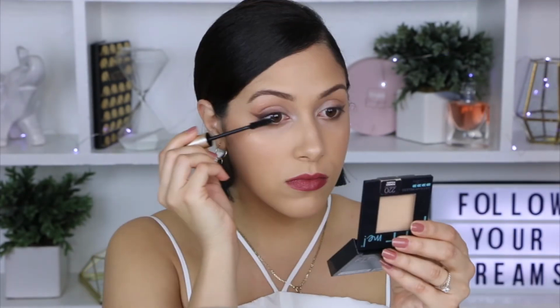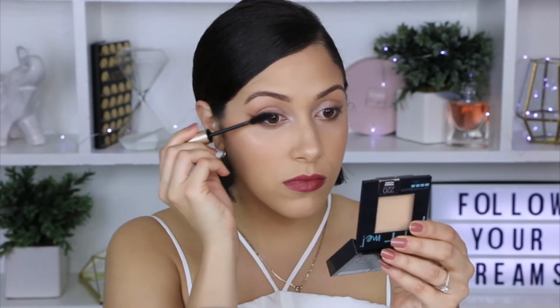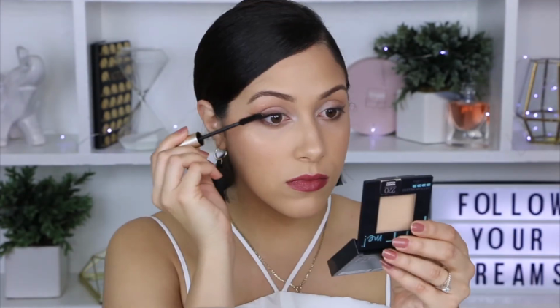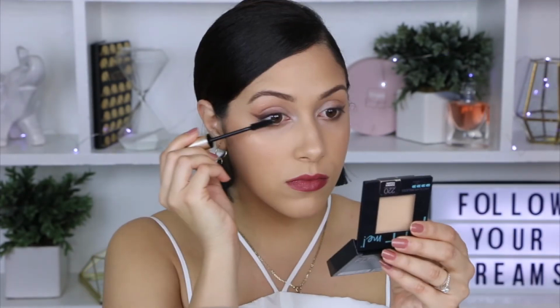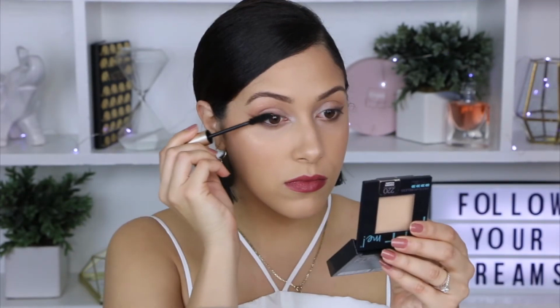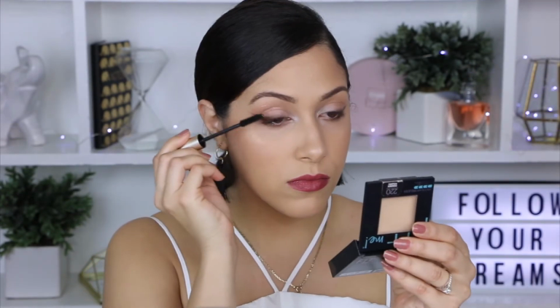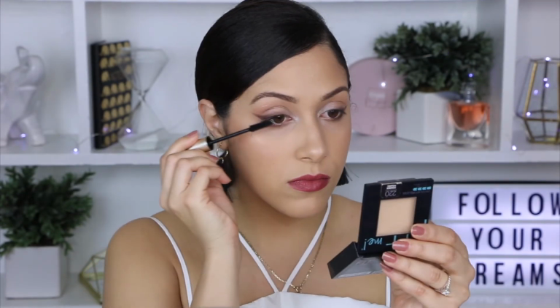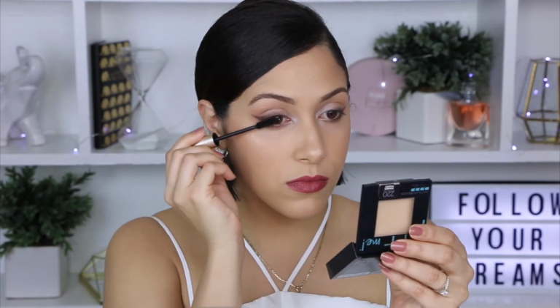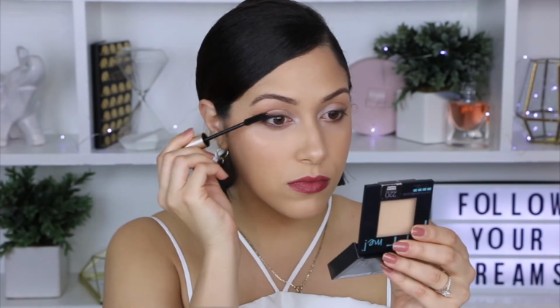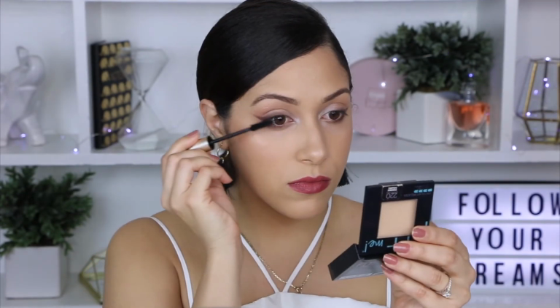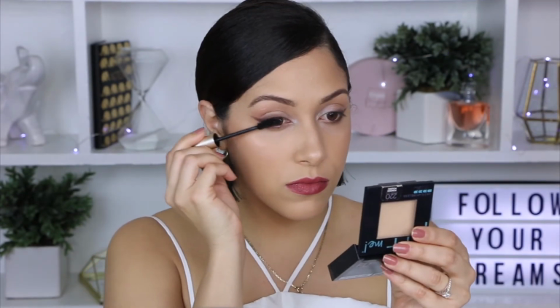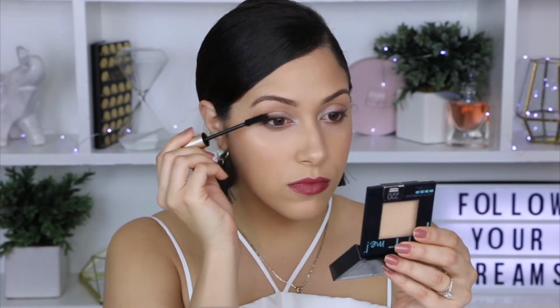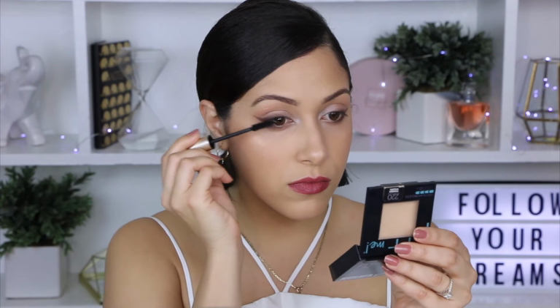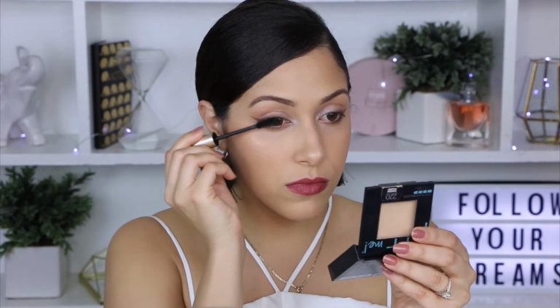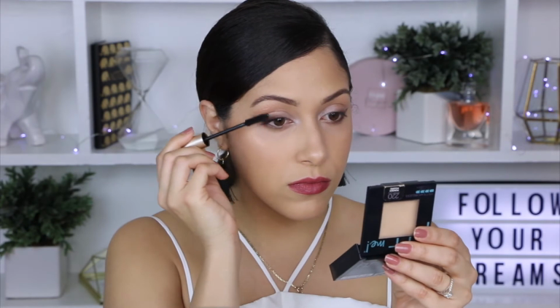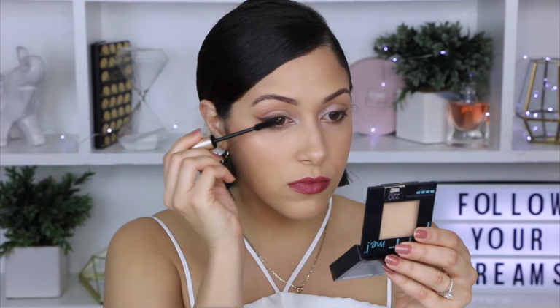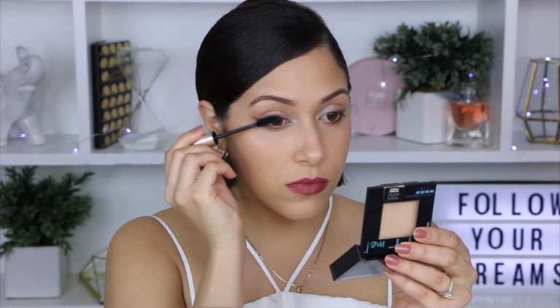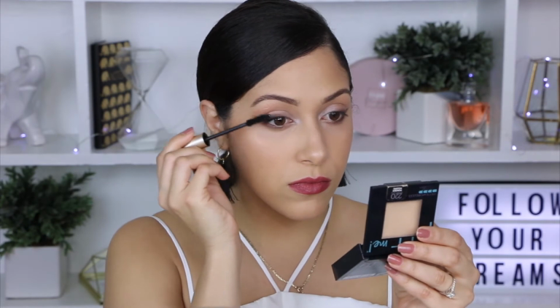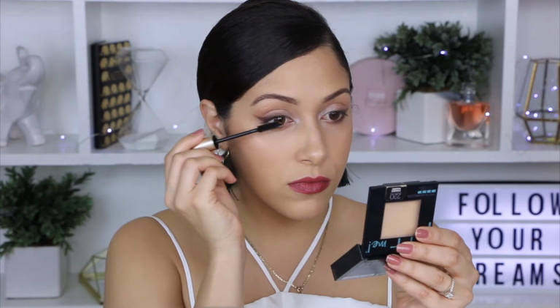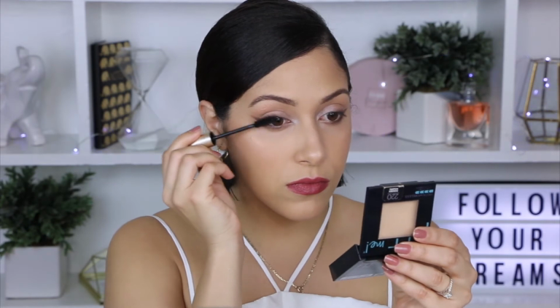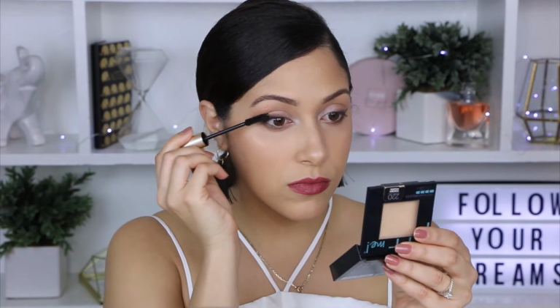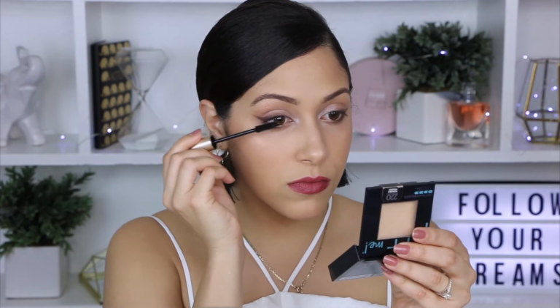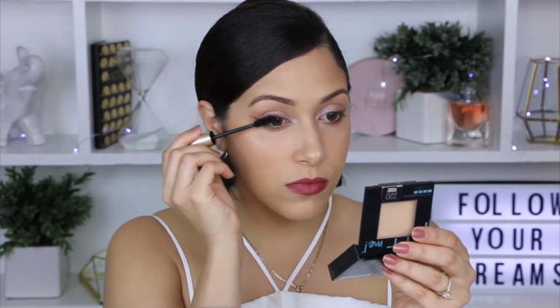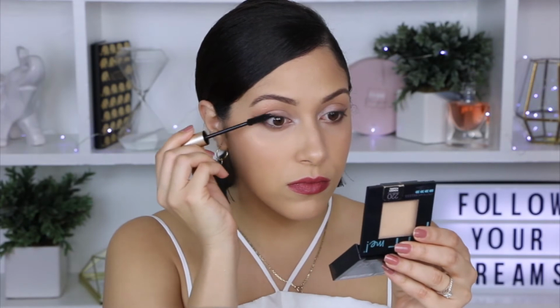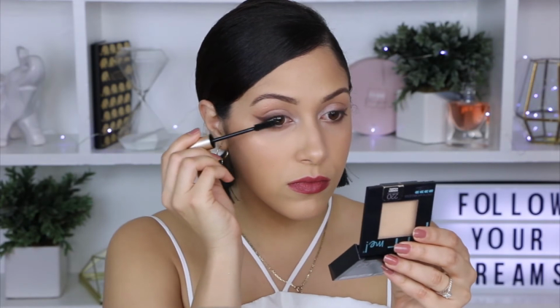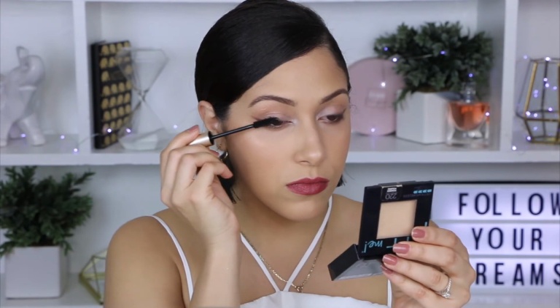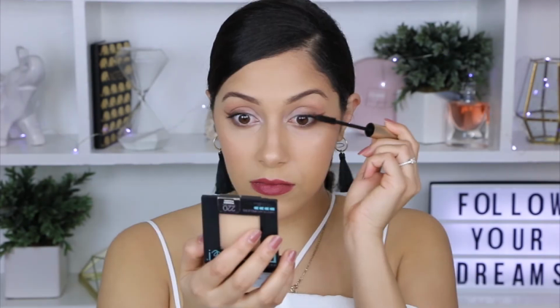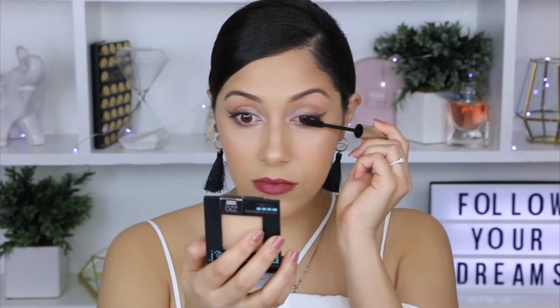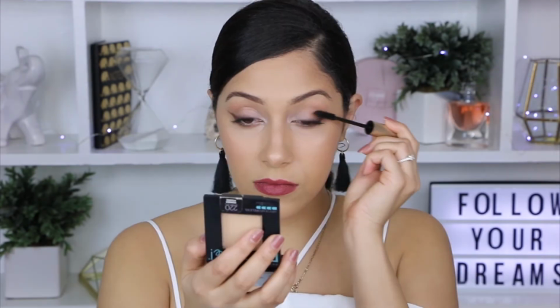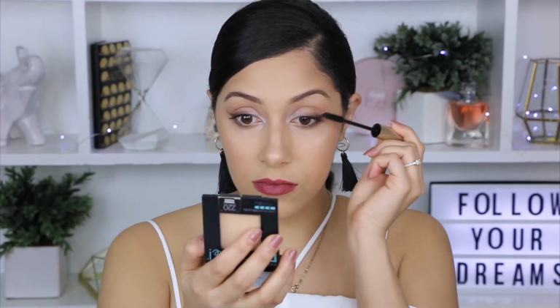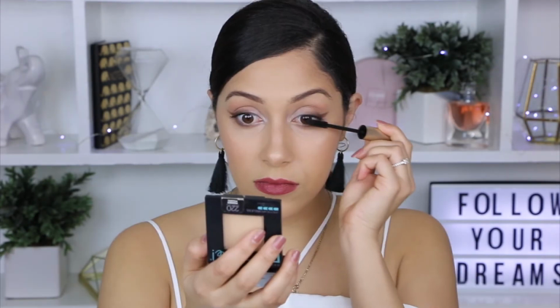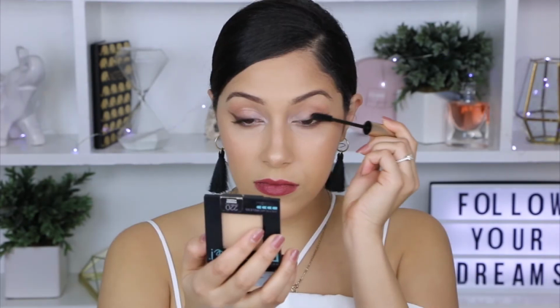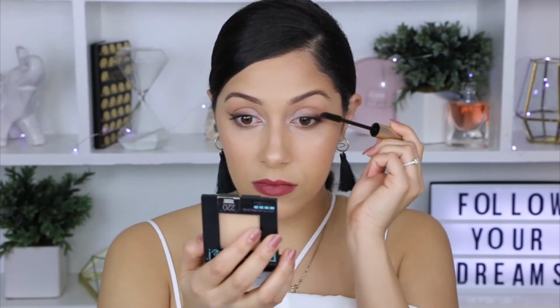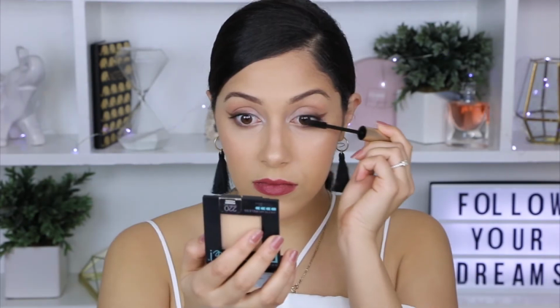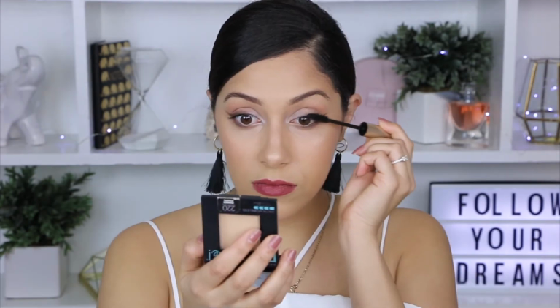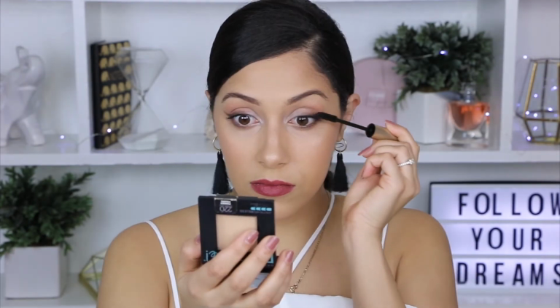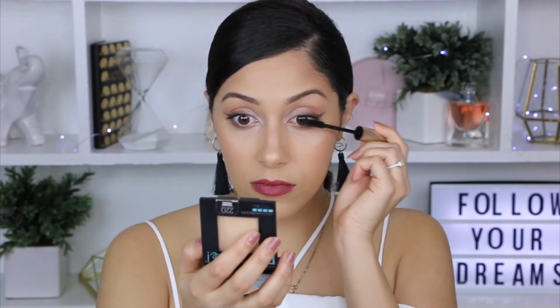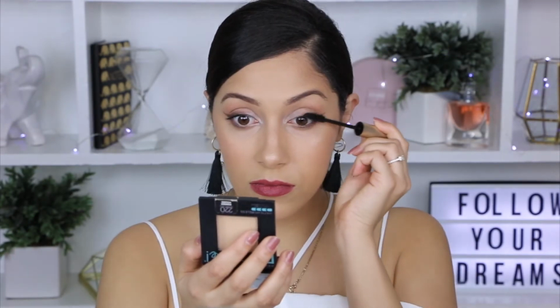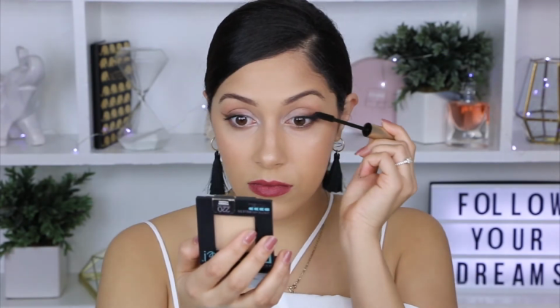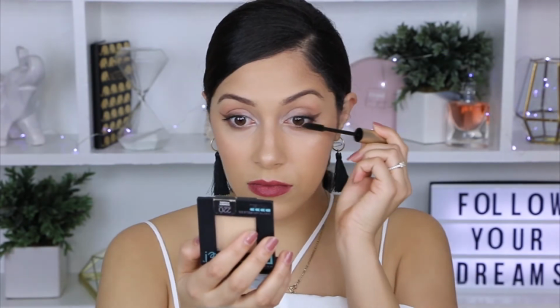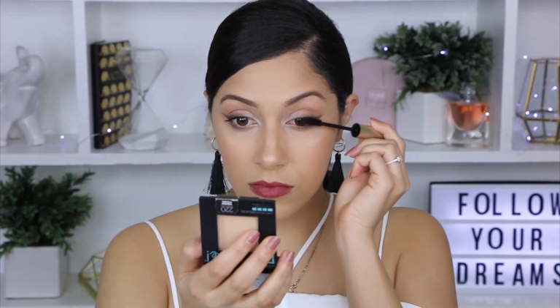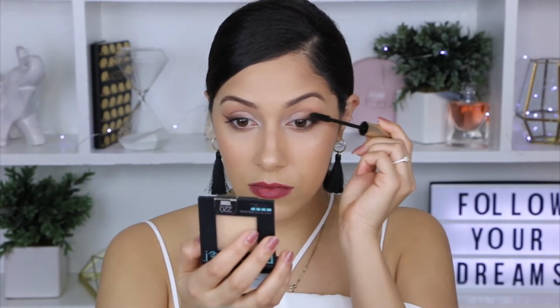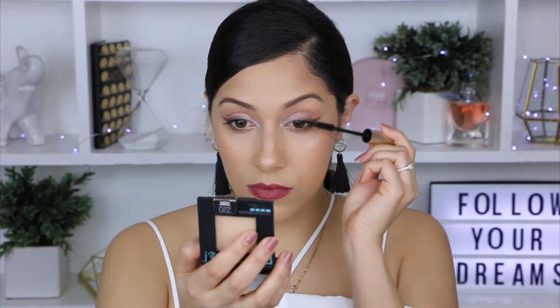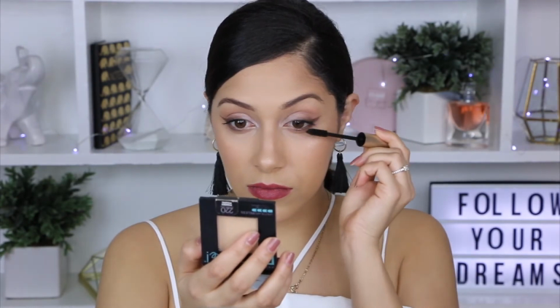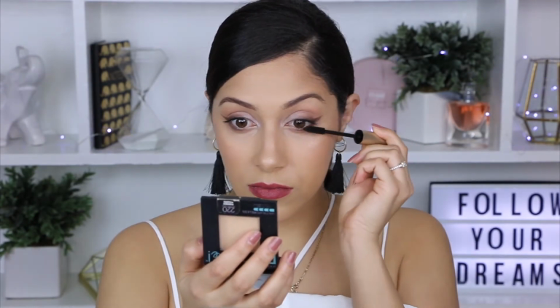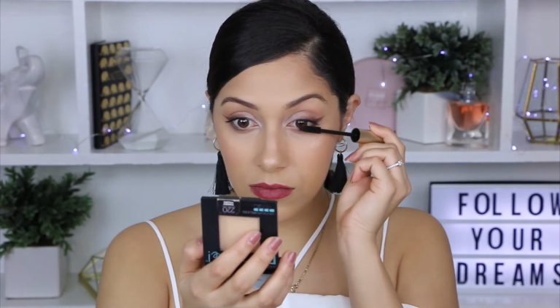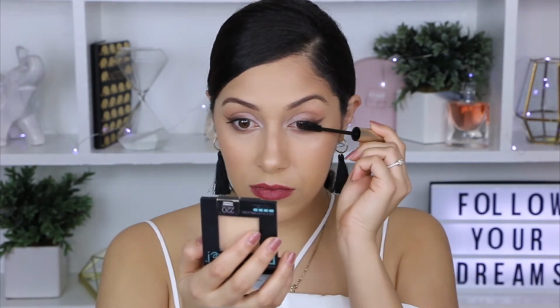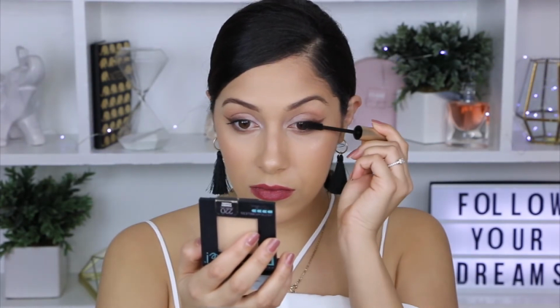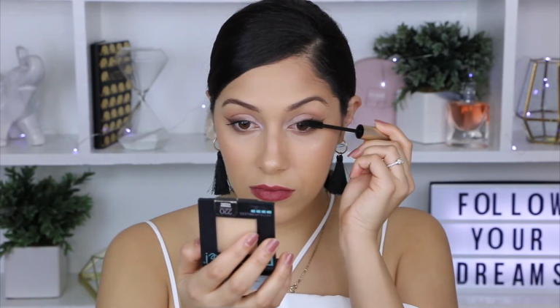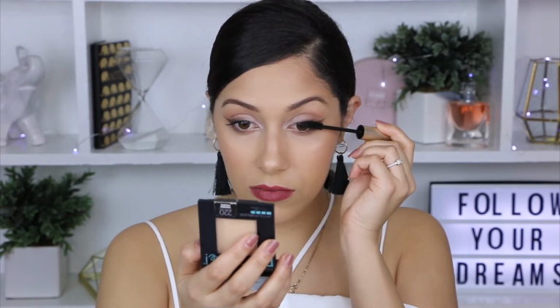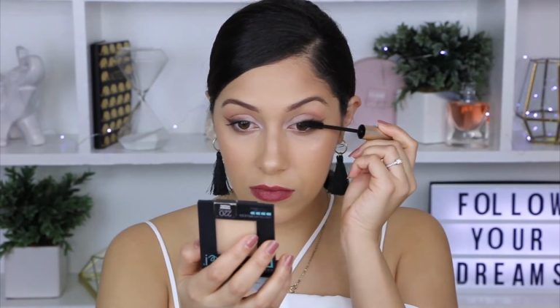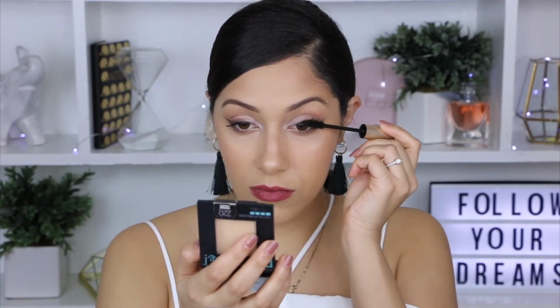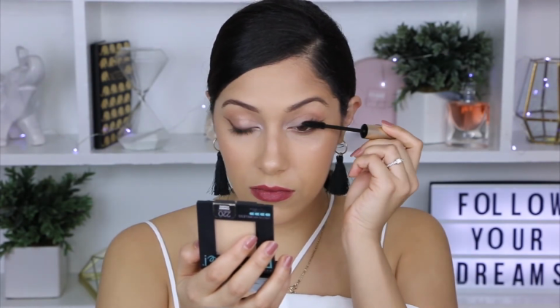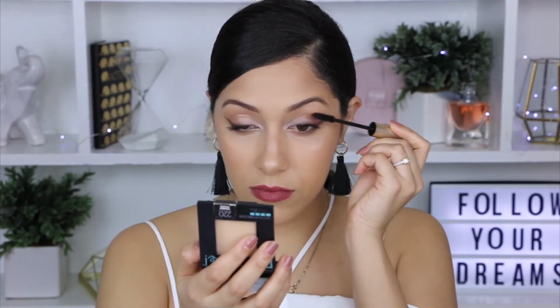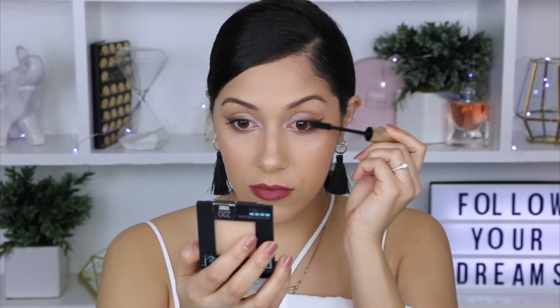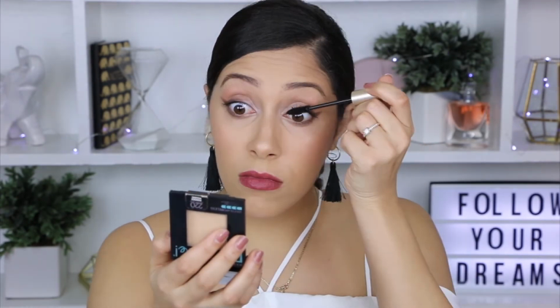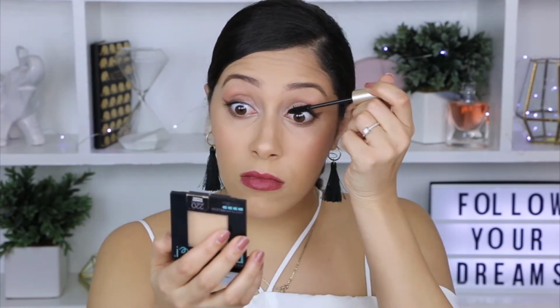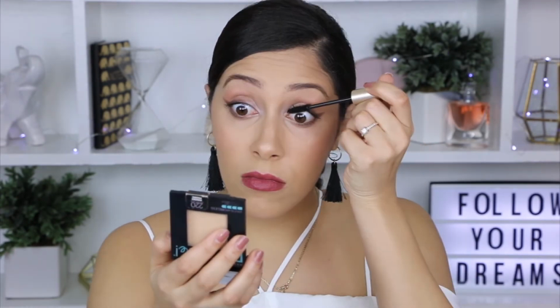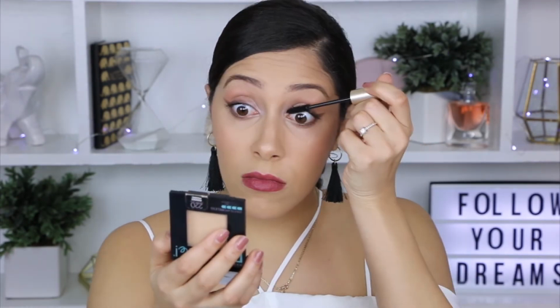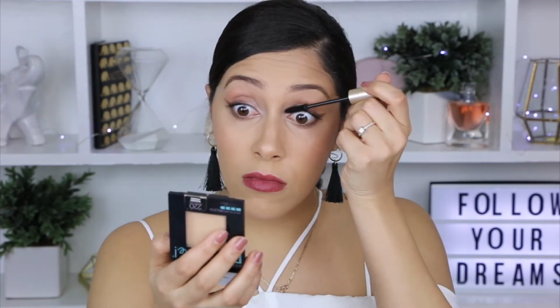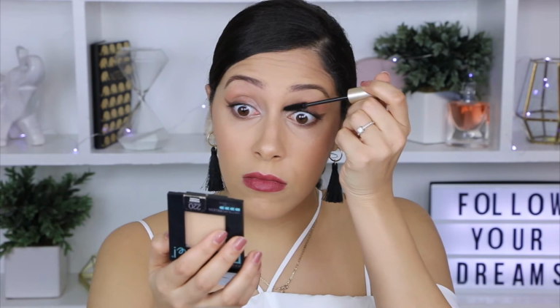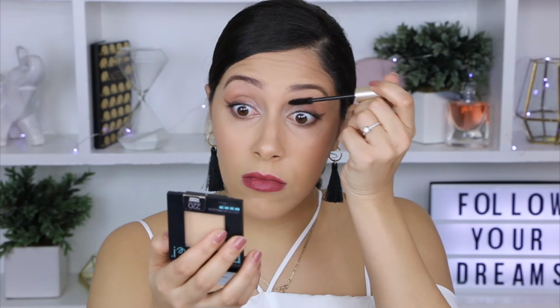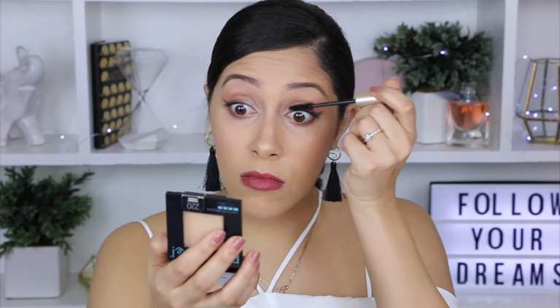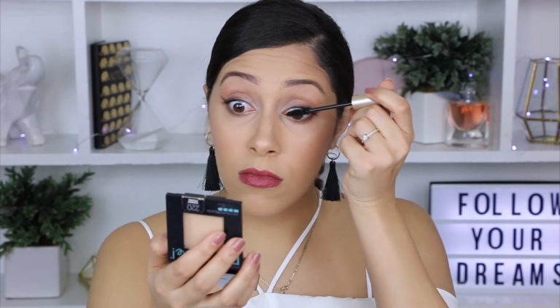For mascara I will be using the L'Oreal Voluminous Original mascara, just going to be applying a few coats since we're not going to be using any false eyelashes.